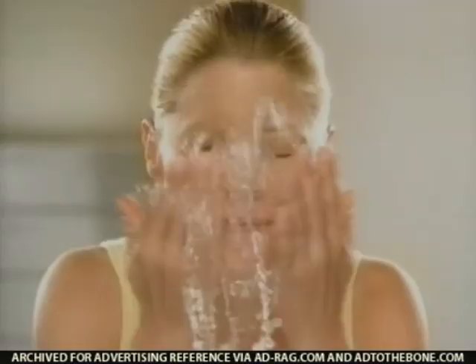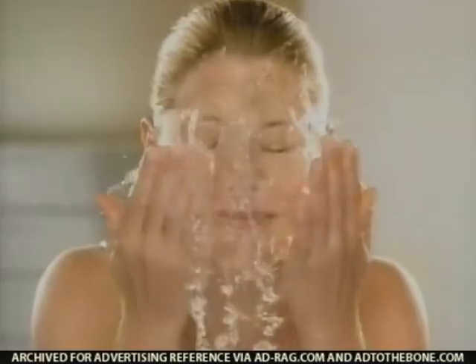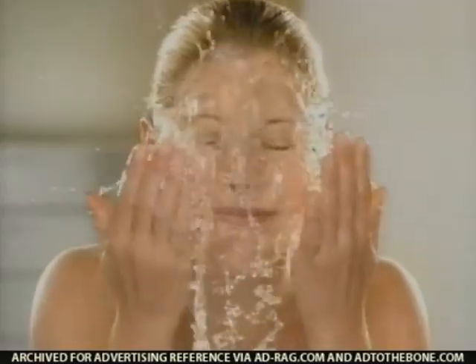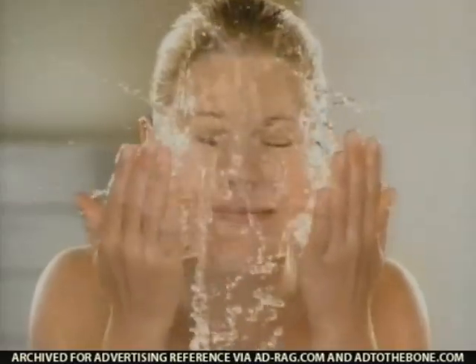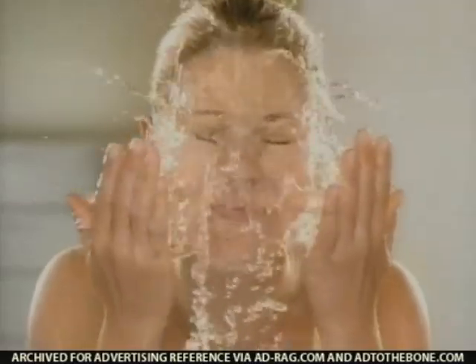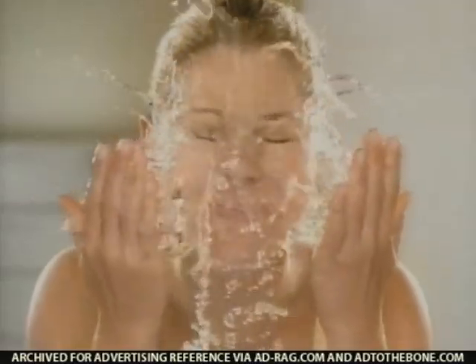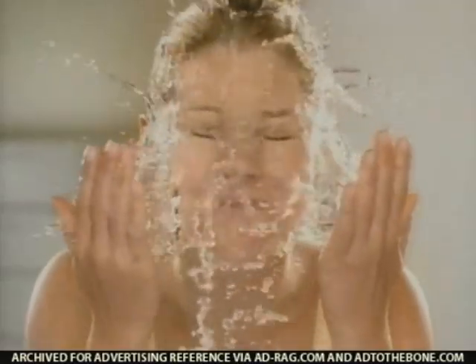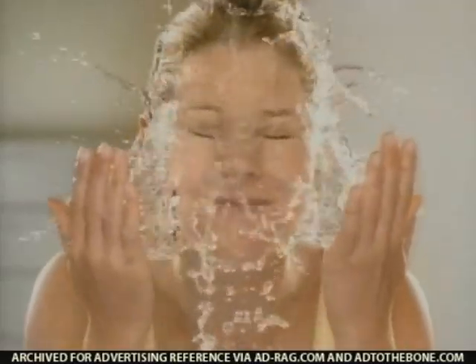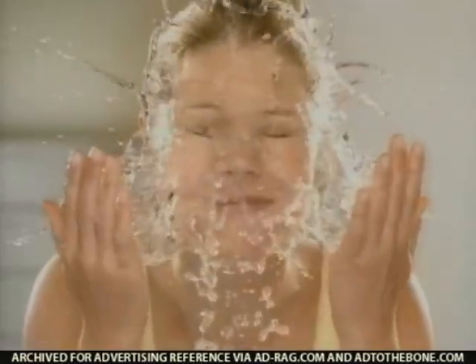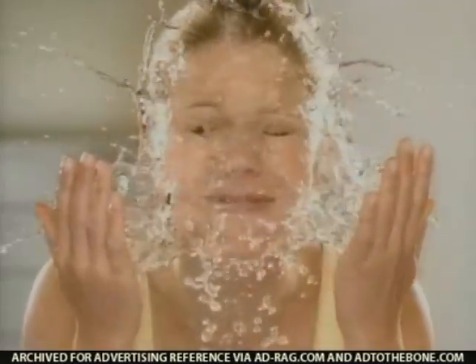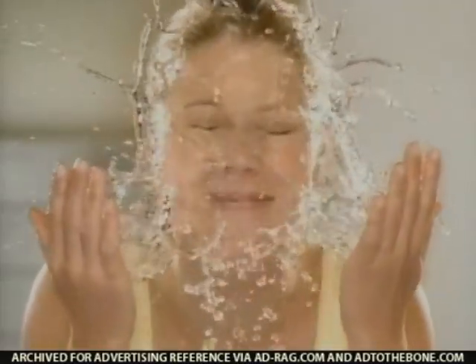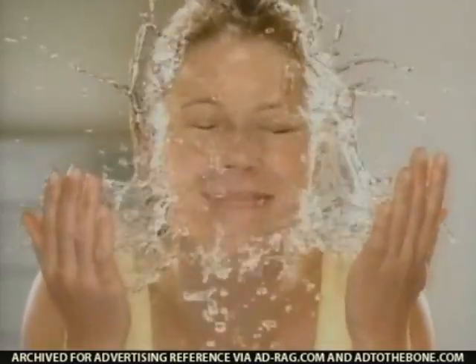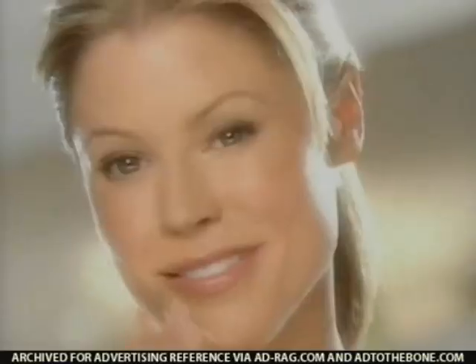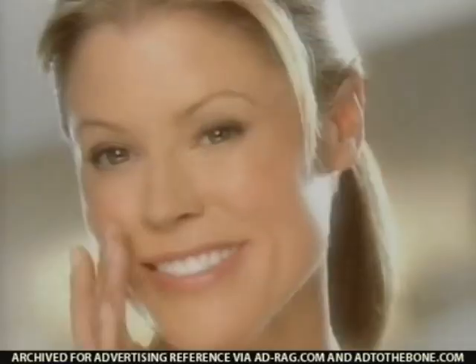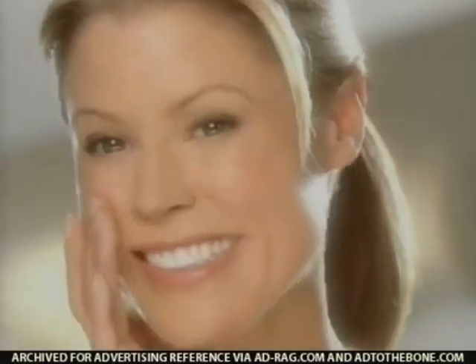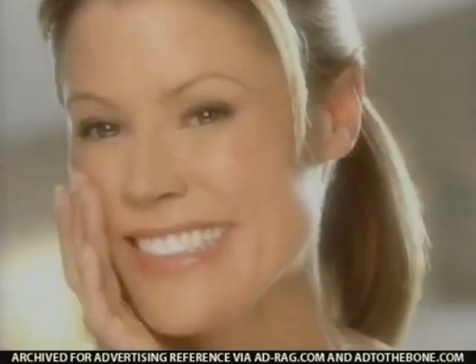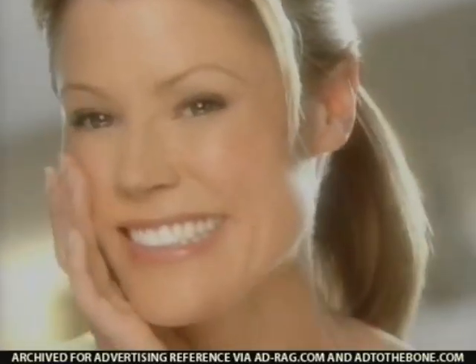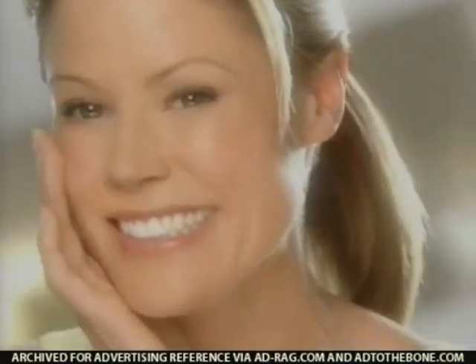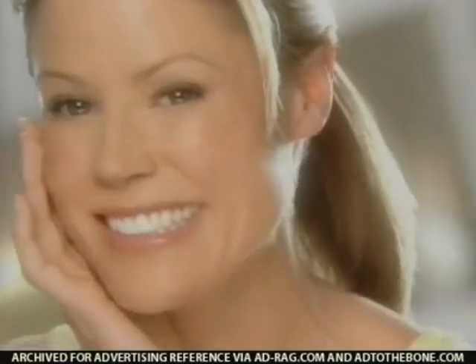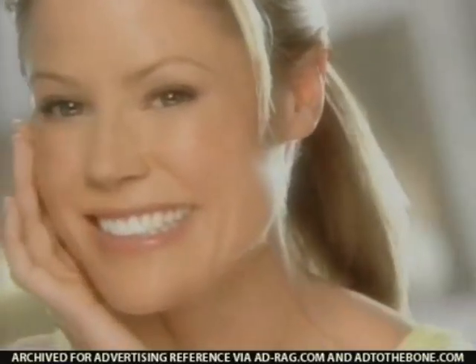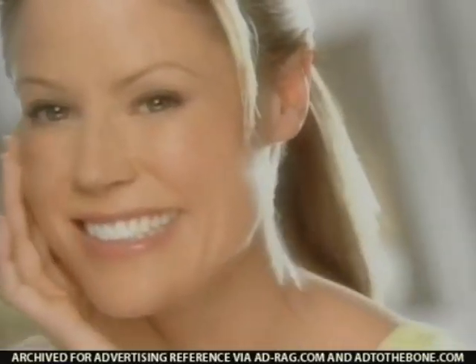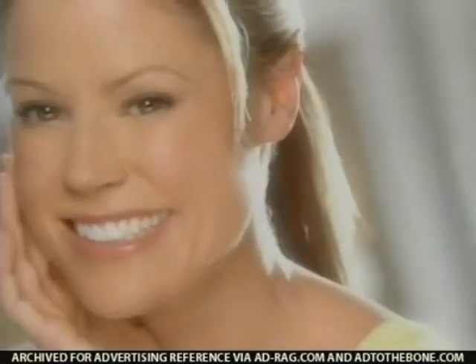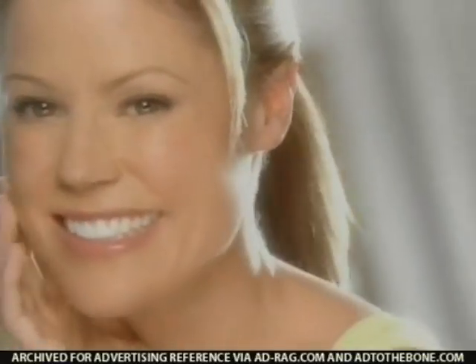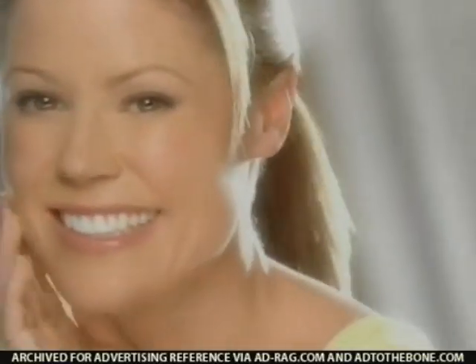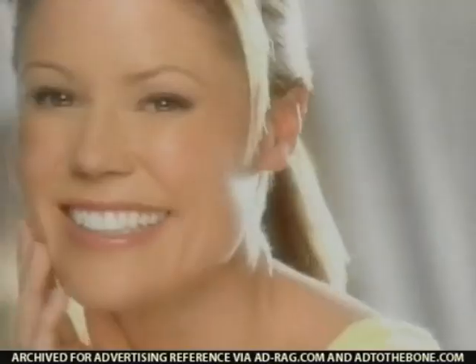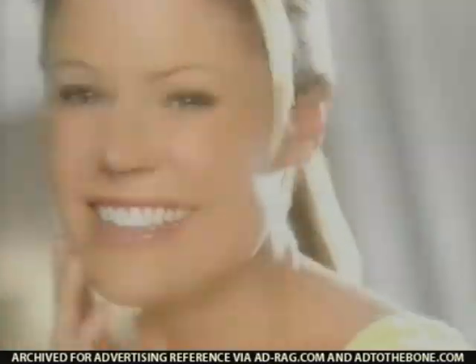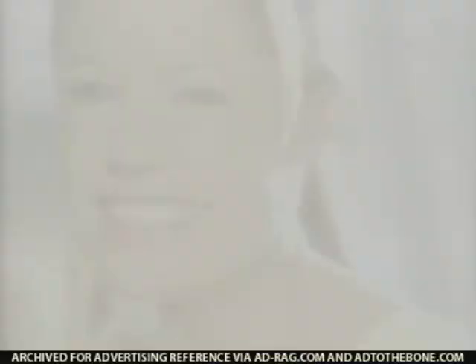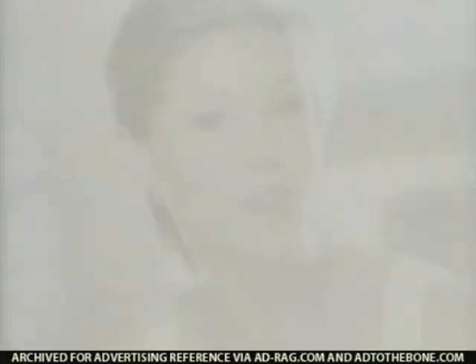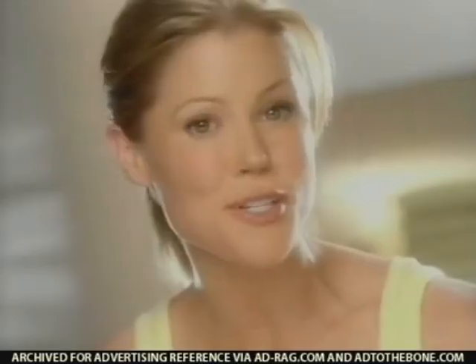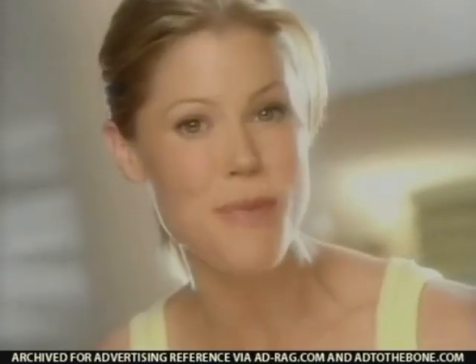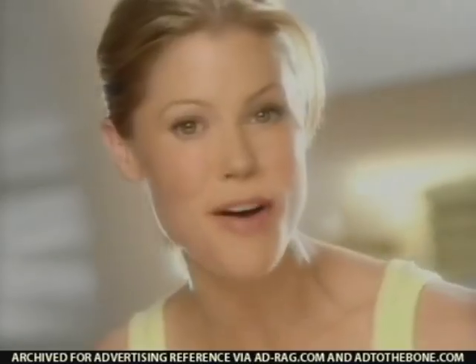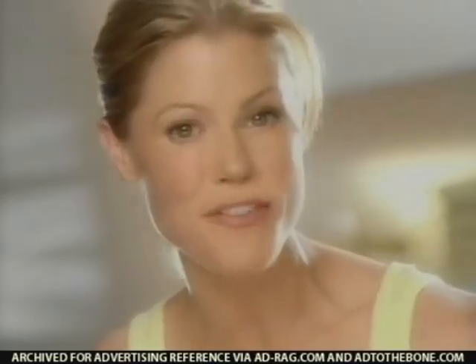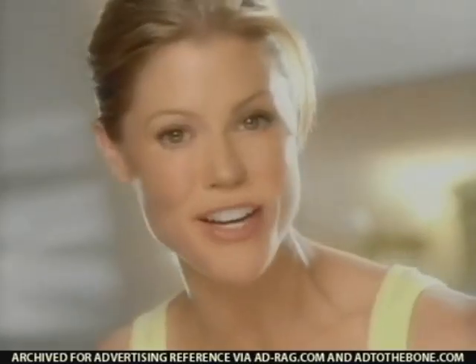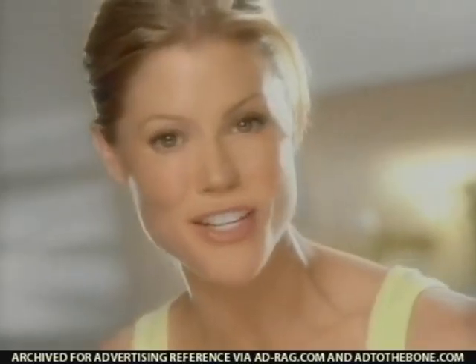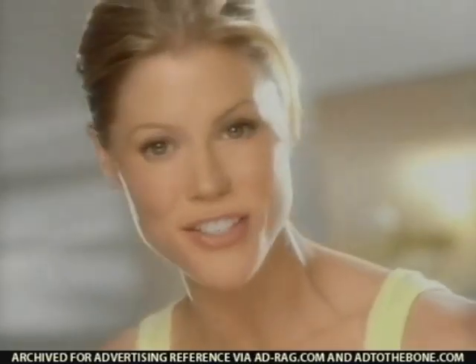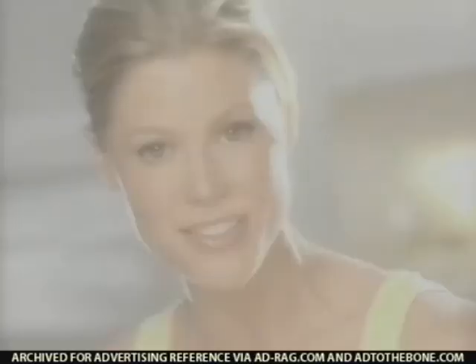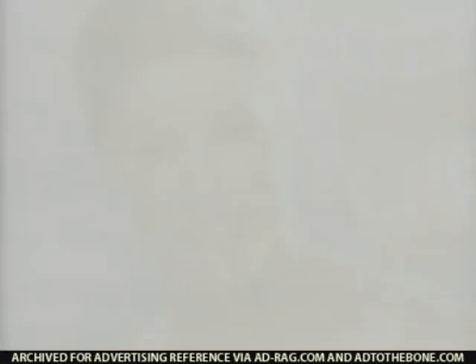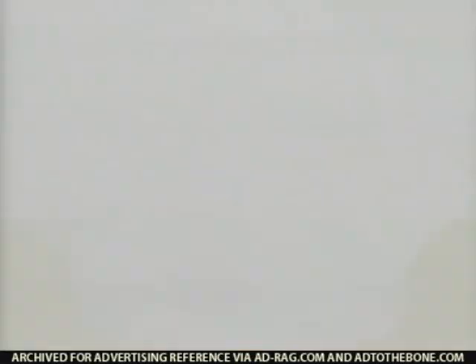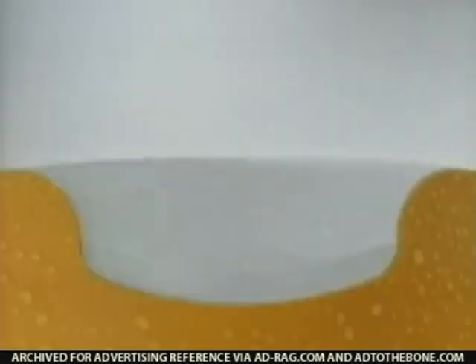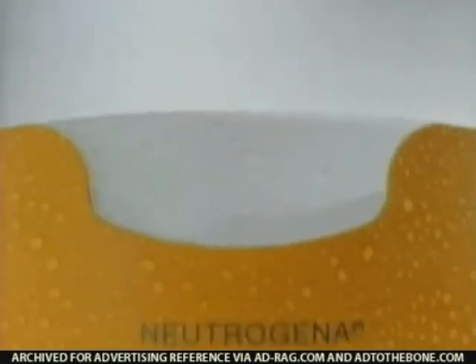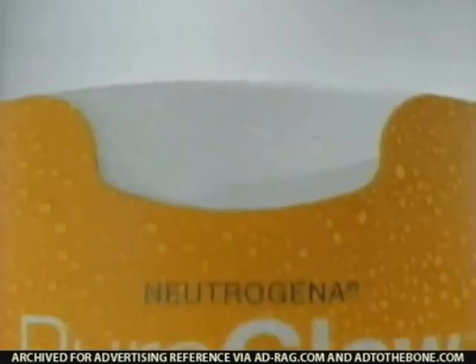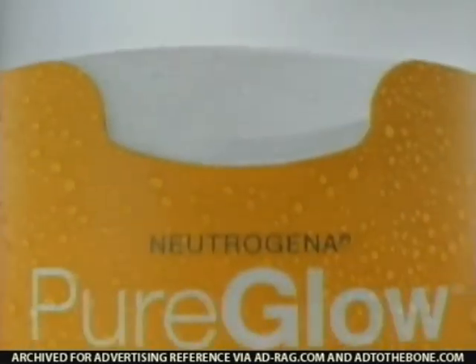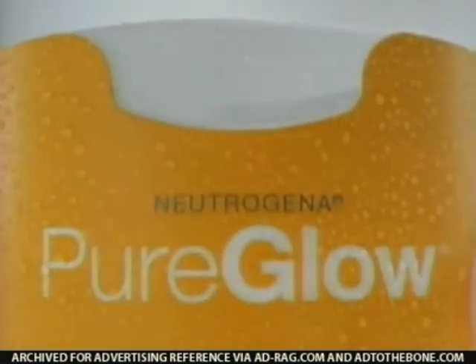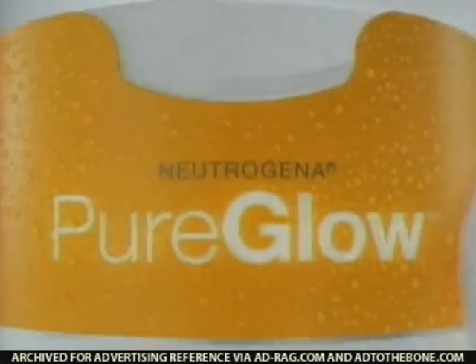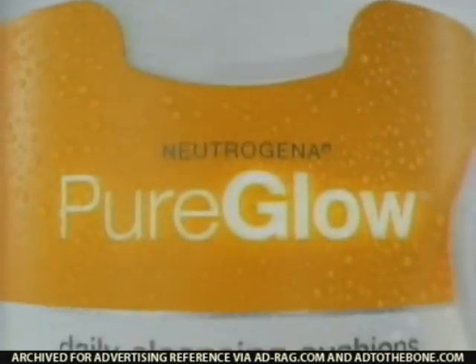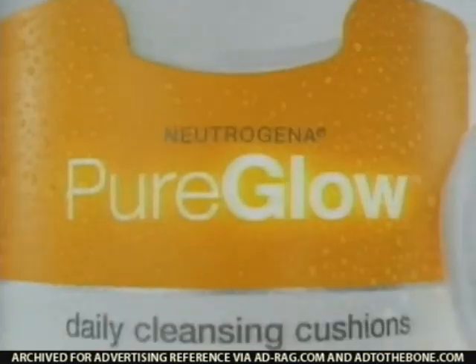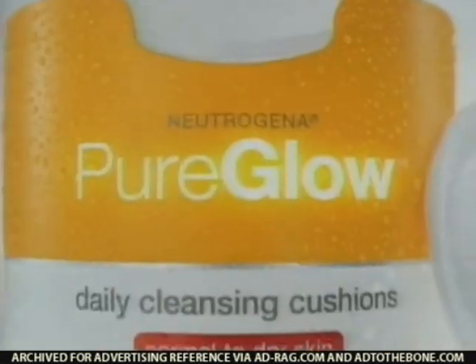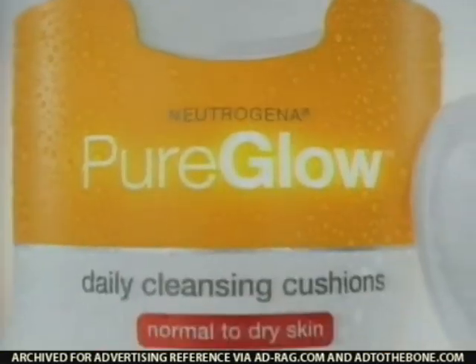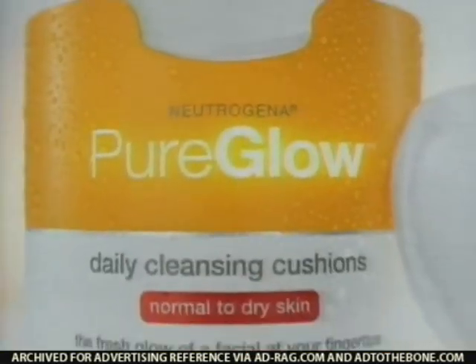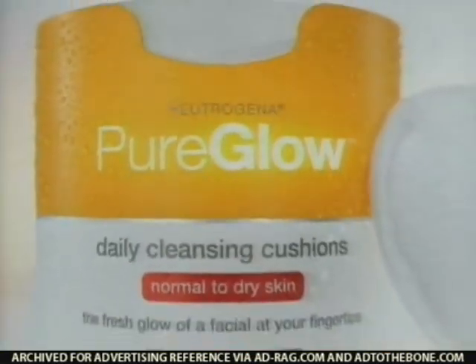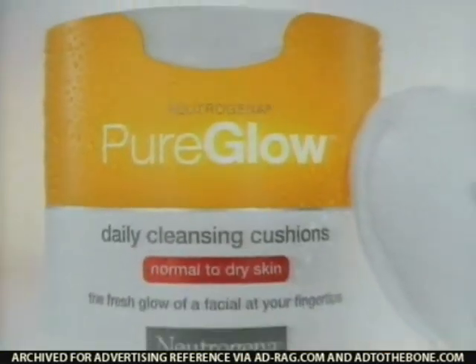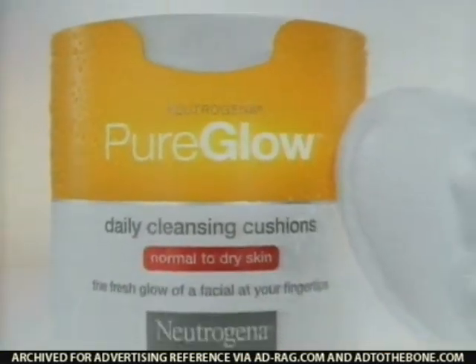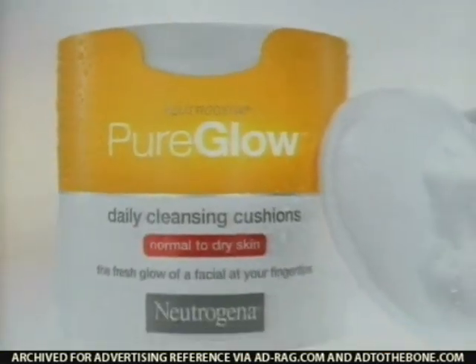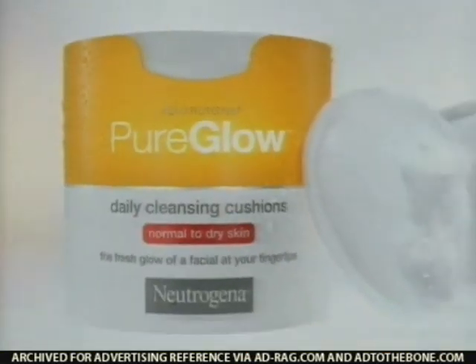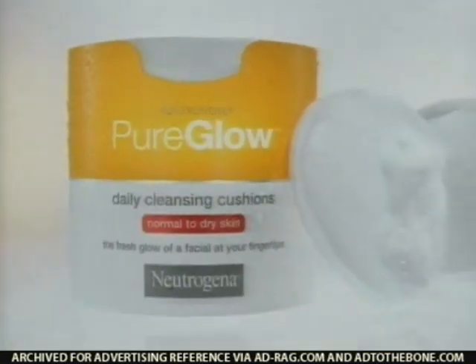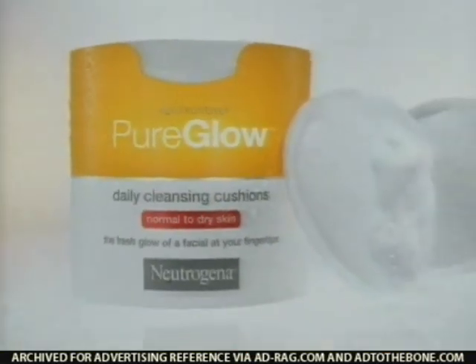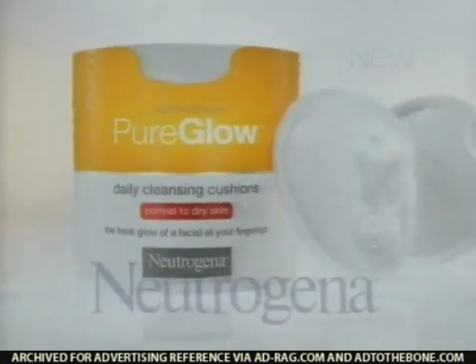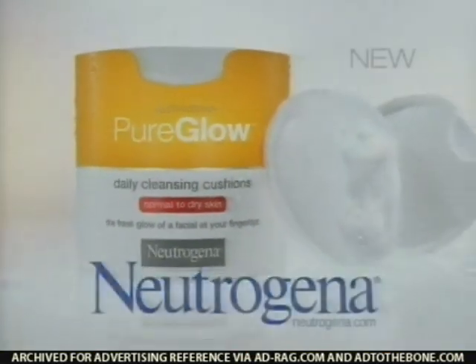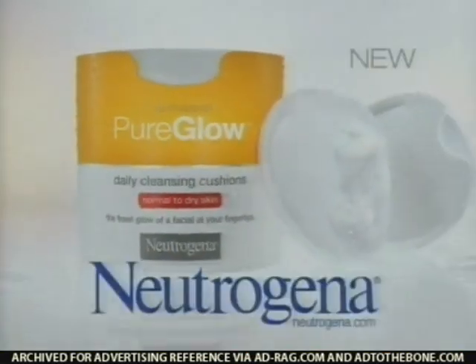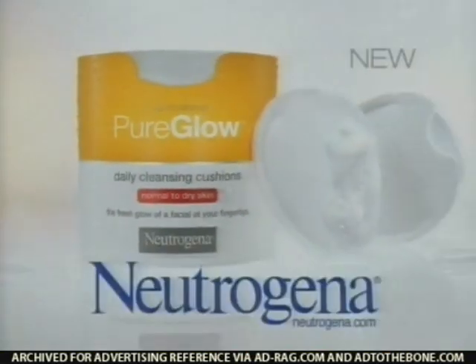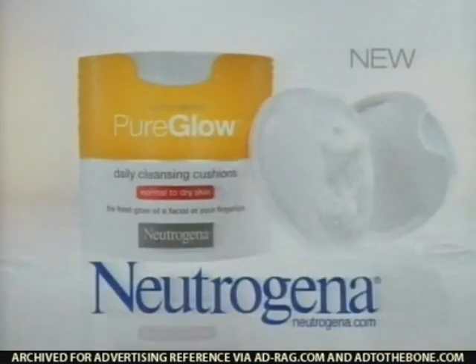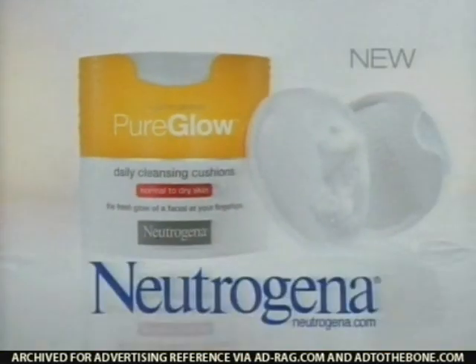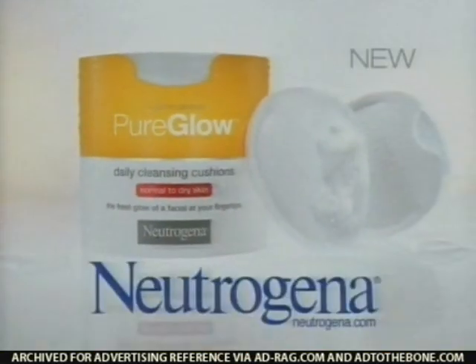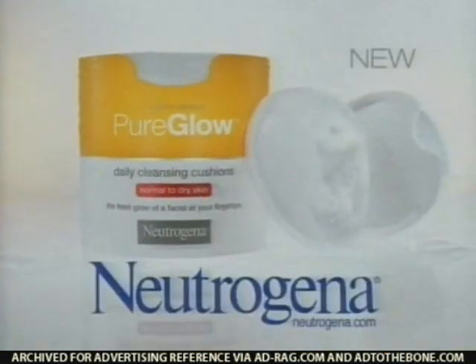Fresh, soft, clinically shown to give skin the glow of a spa facial. New Pure Glow Cleansing Cushions, only from Neutrogena.